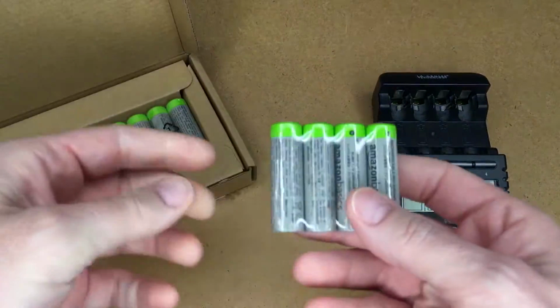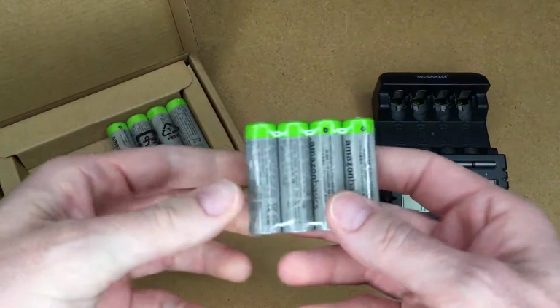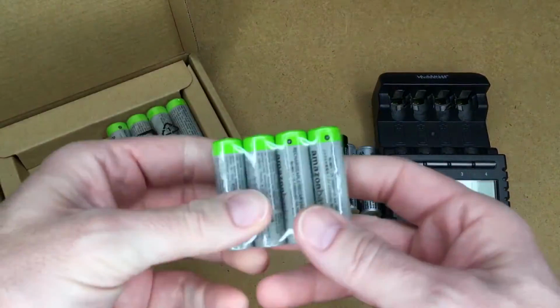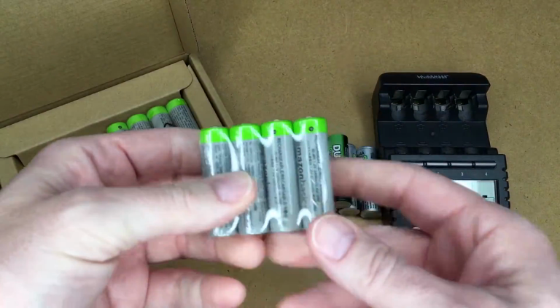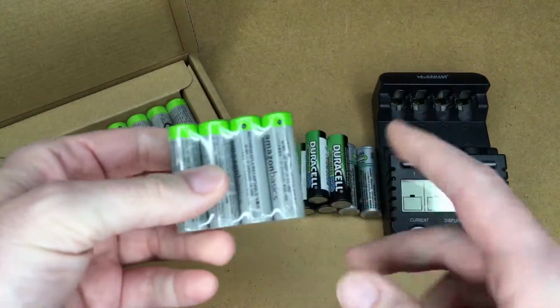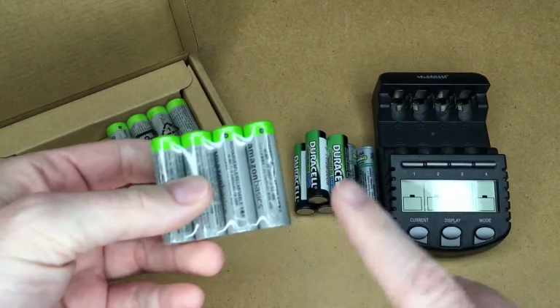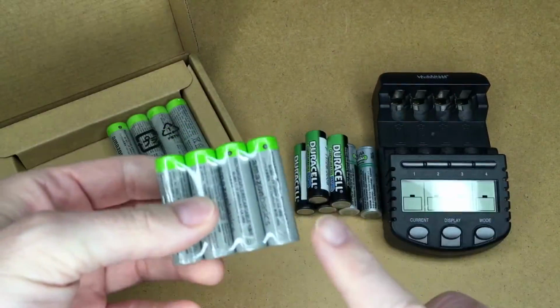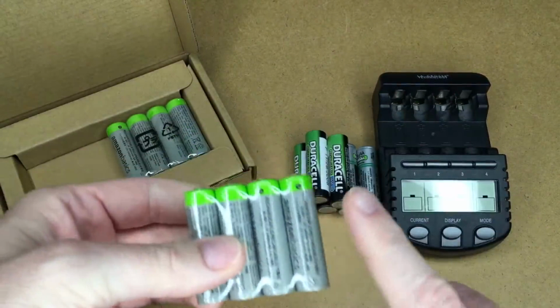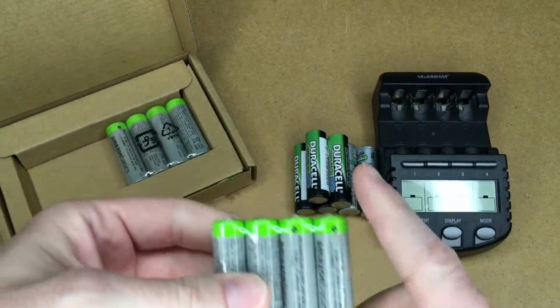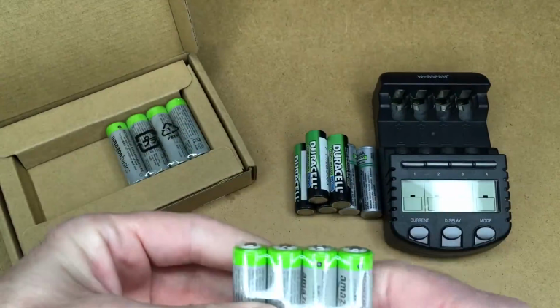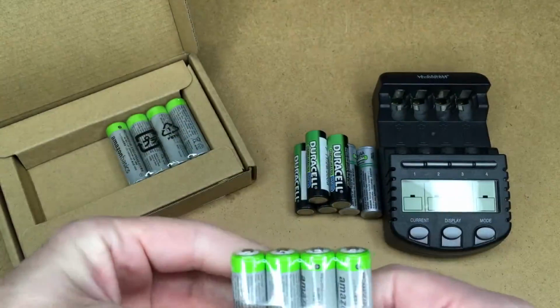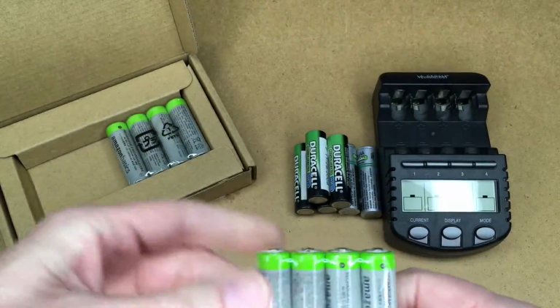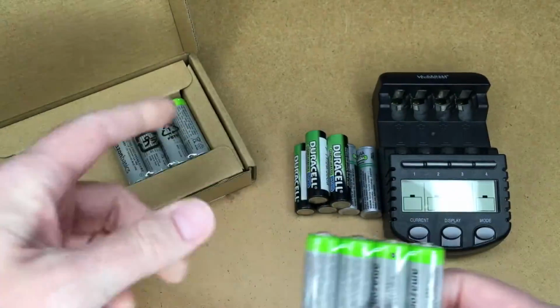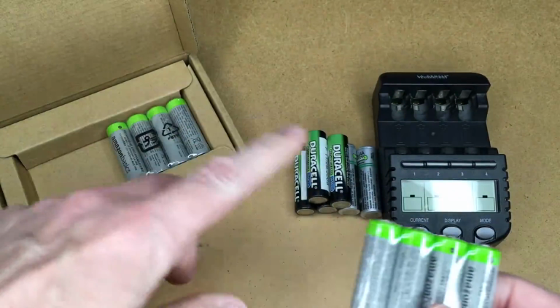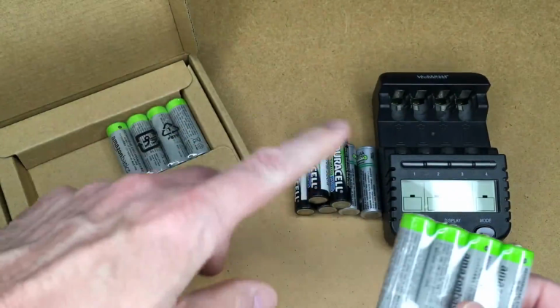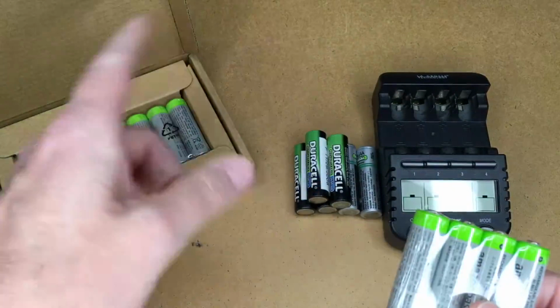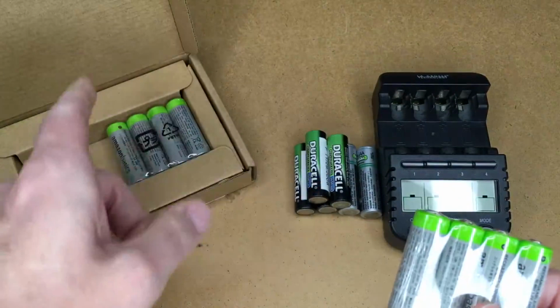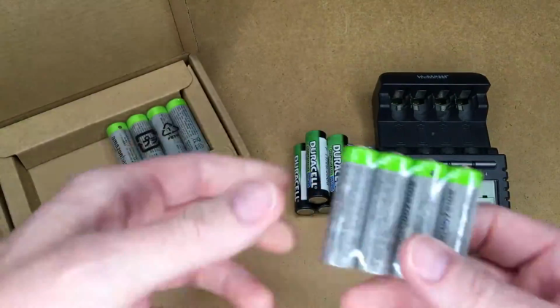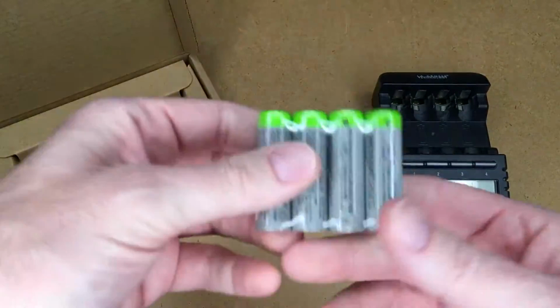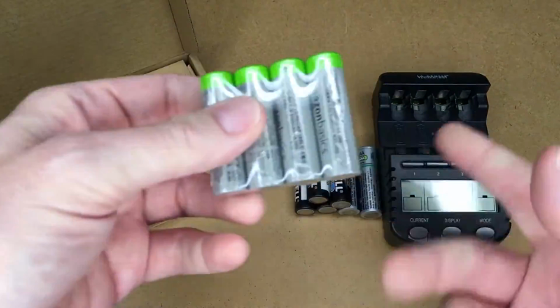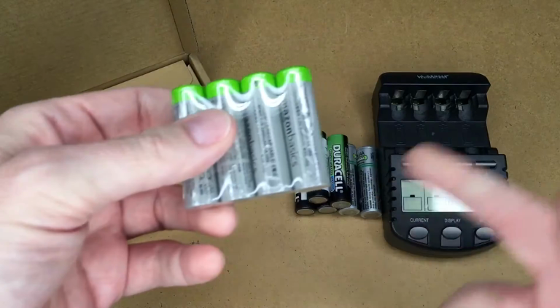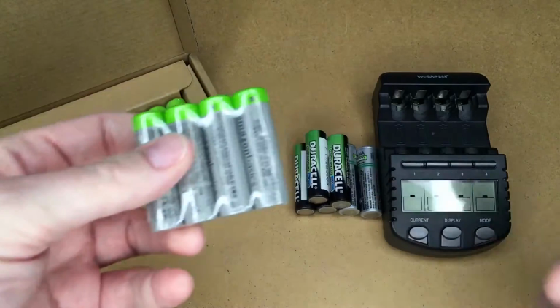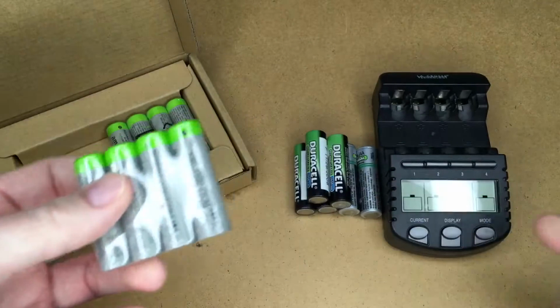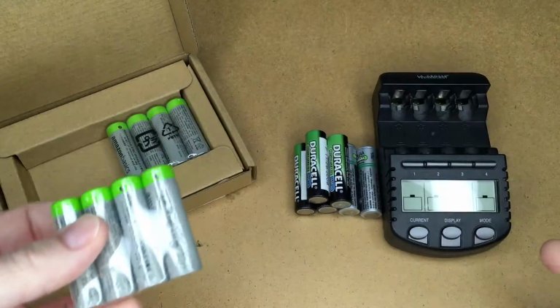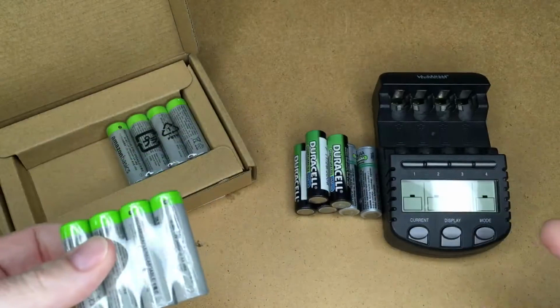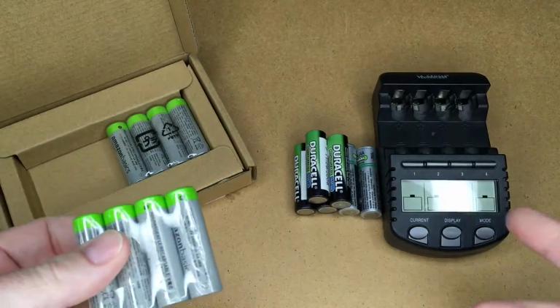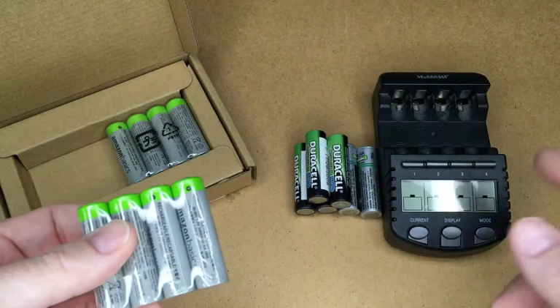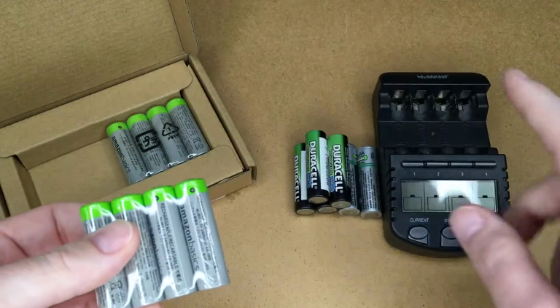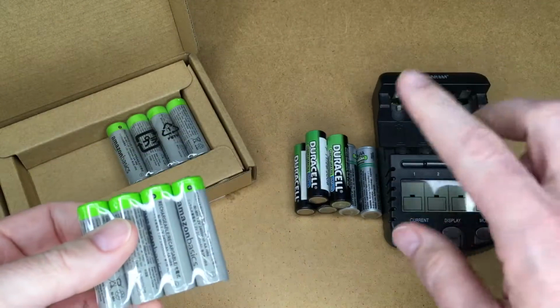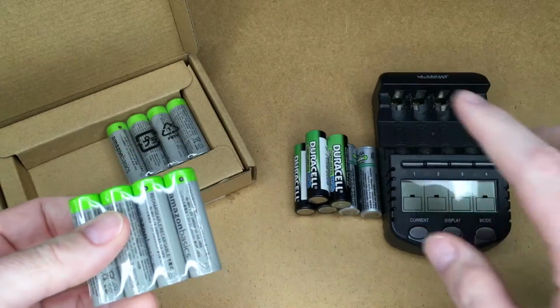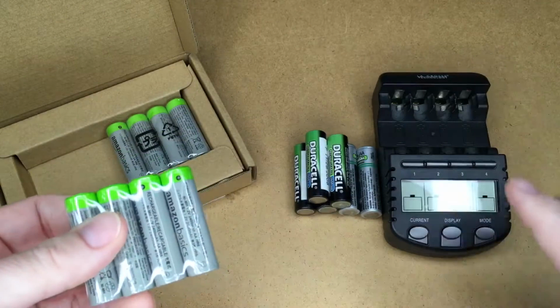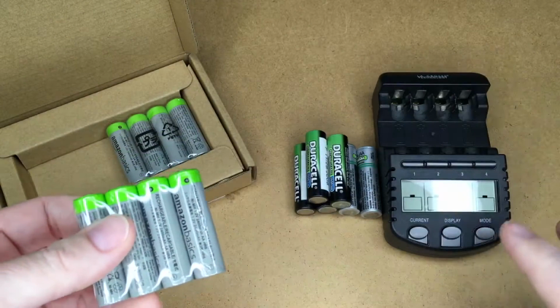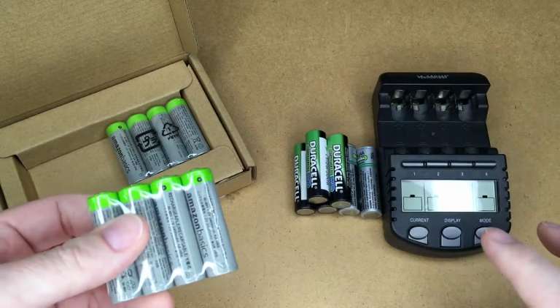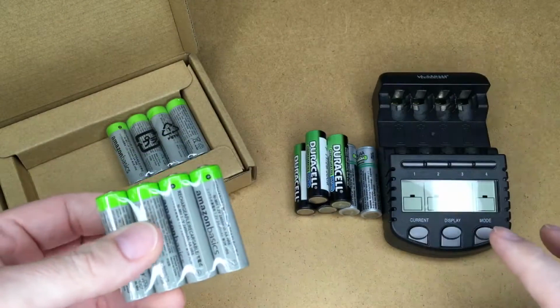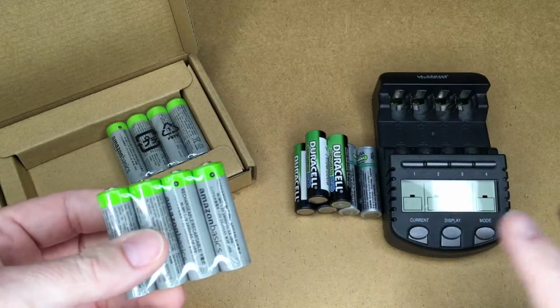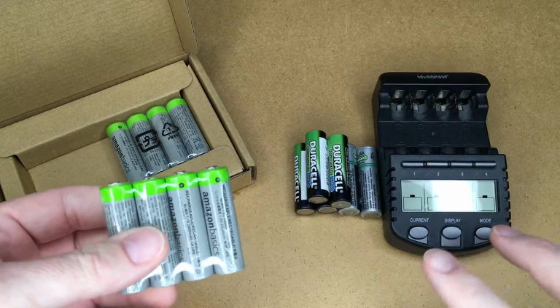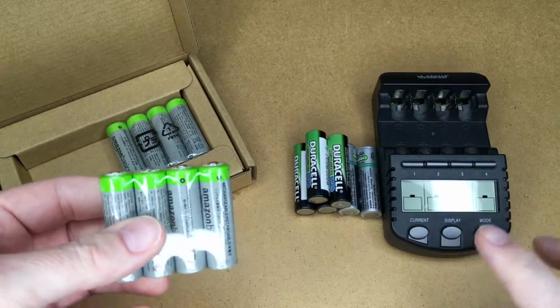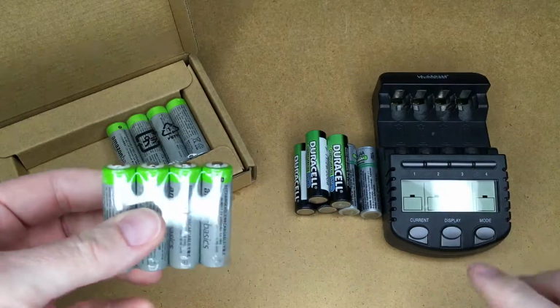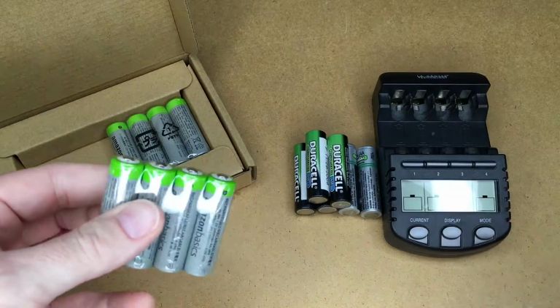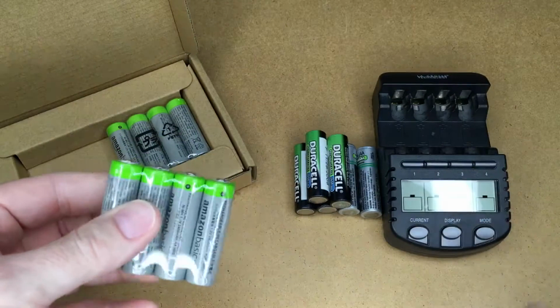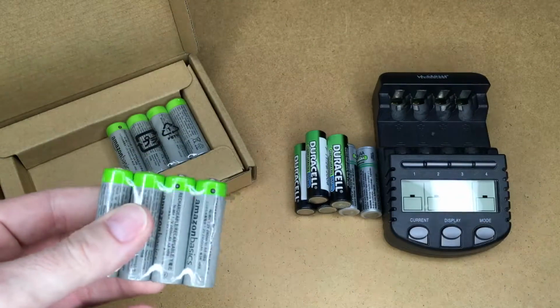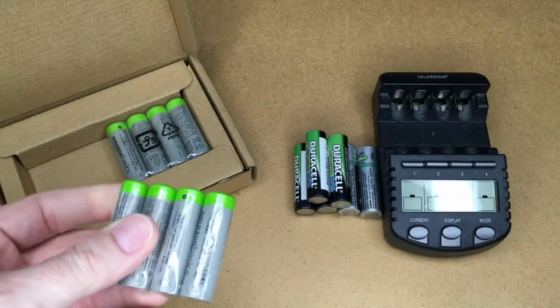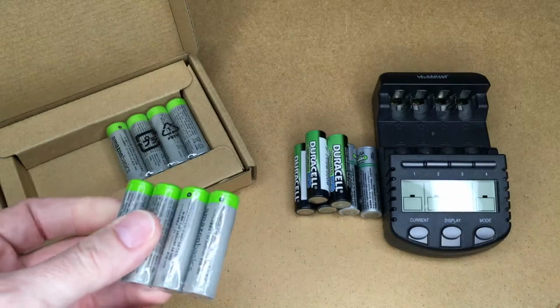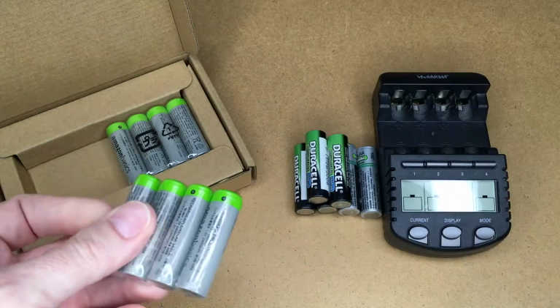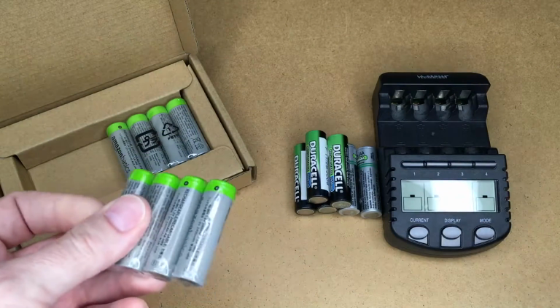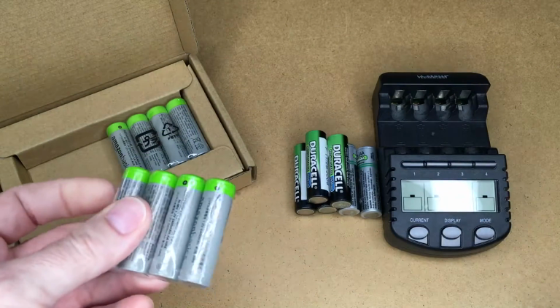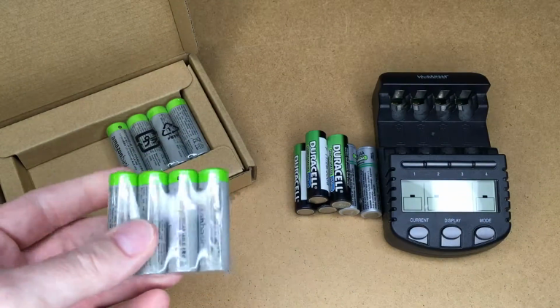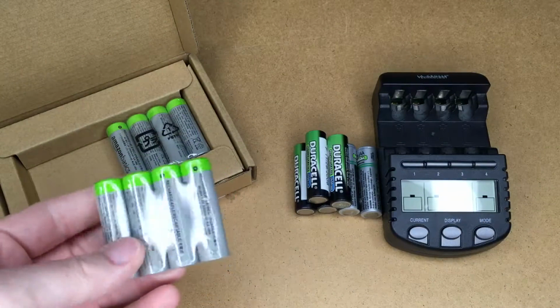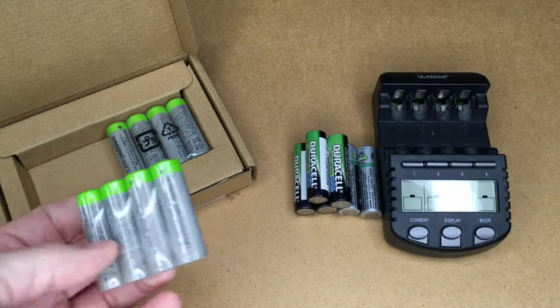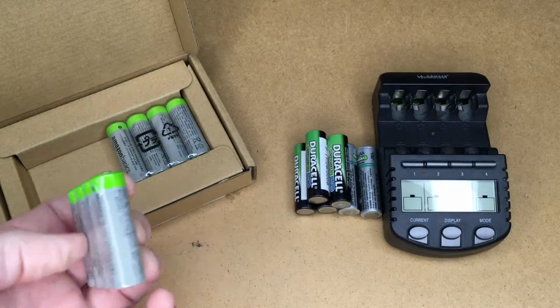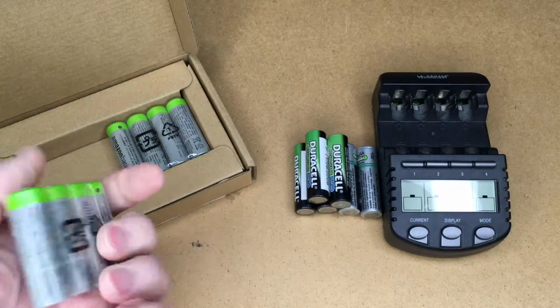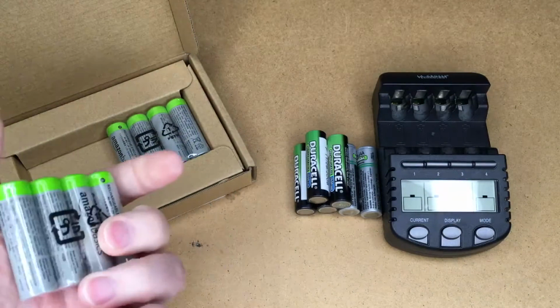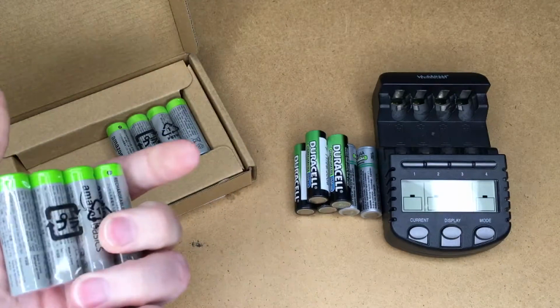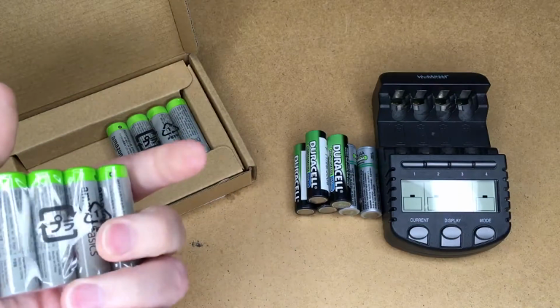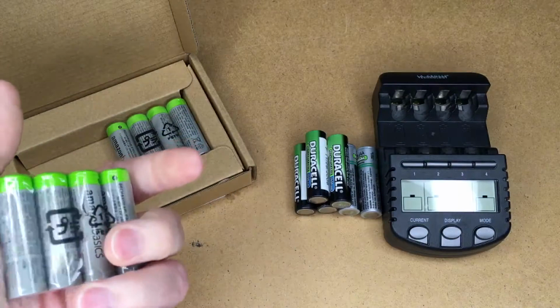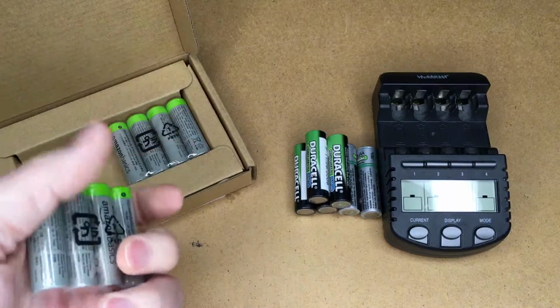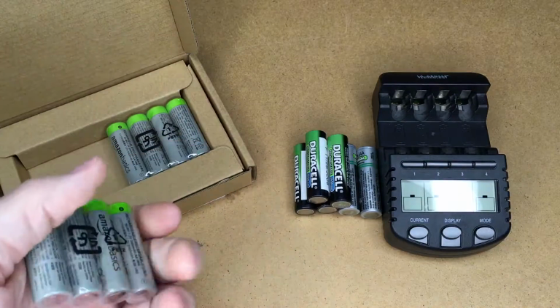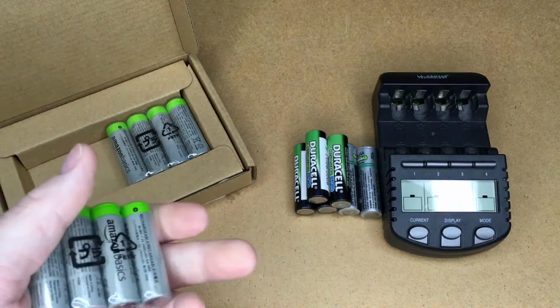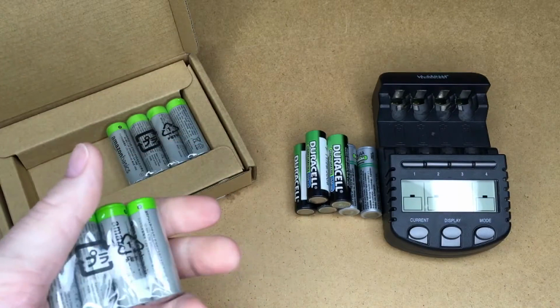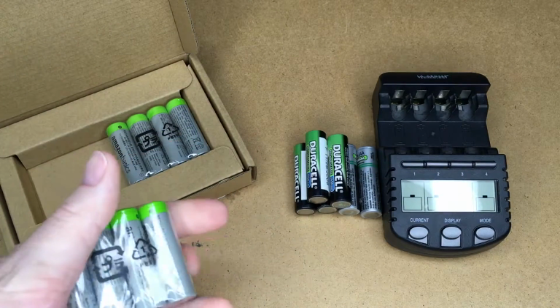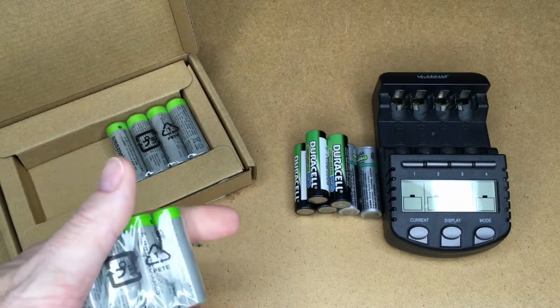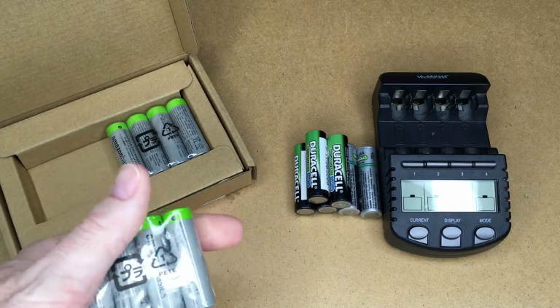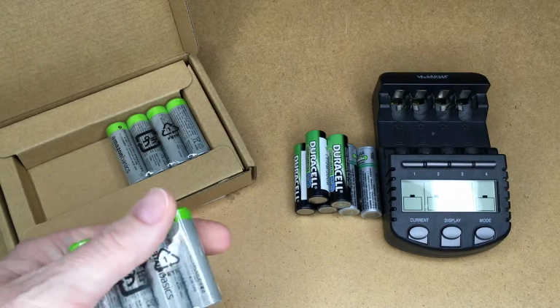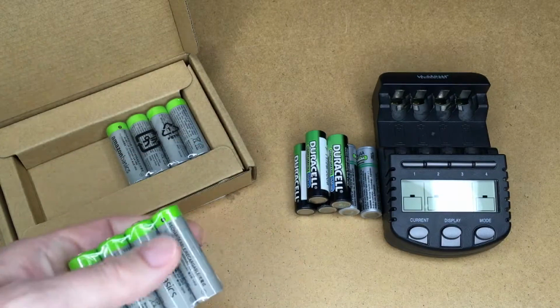I'll put a link in the description to the batteries and the stuff I'm going to talk about in the video. Using that link helps me out a little bit and doesn't cost you anything extra.